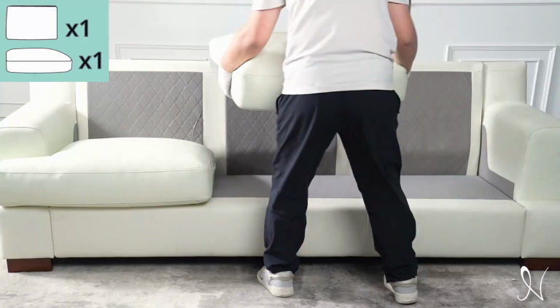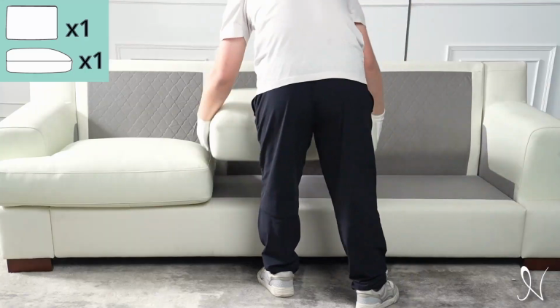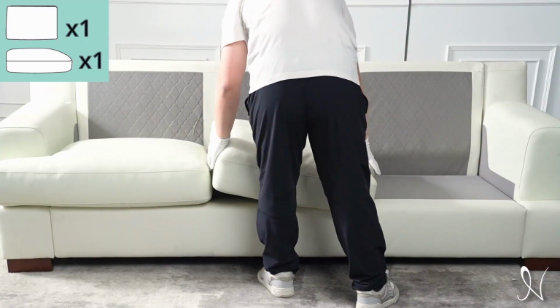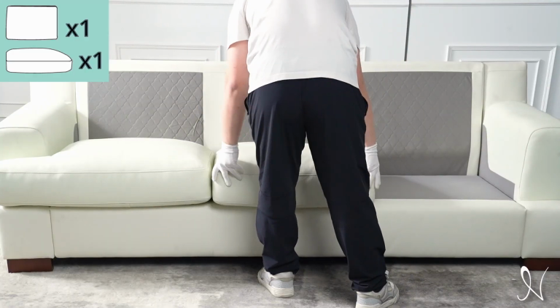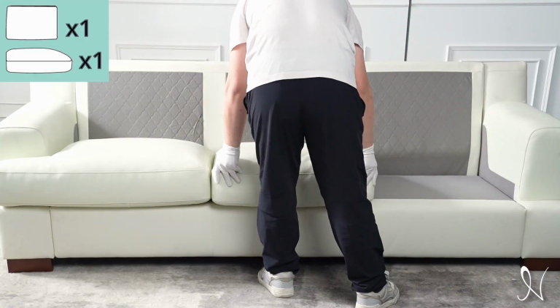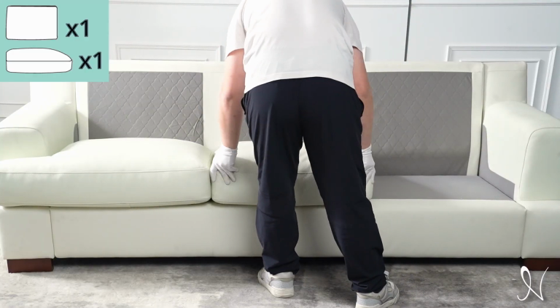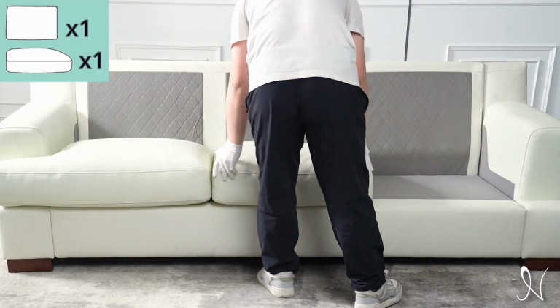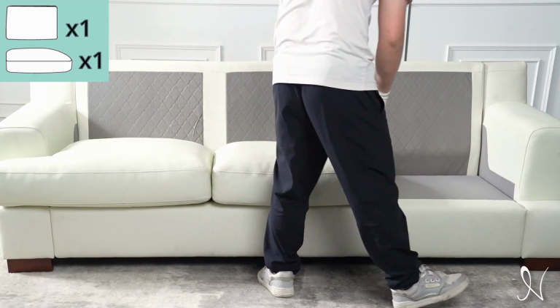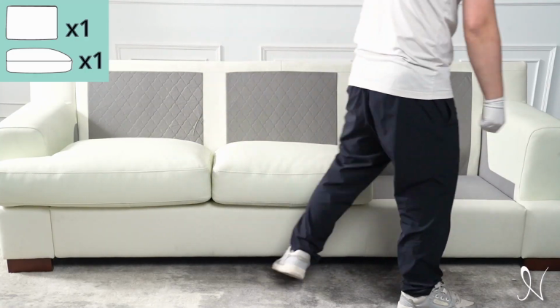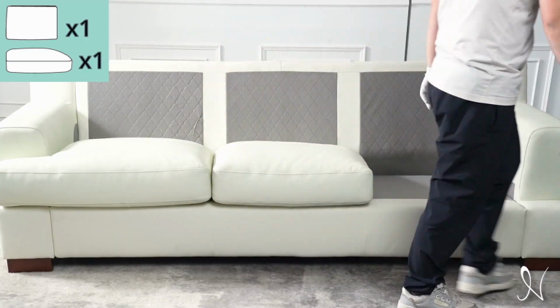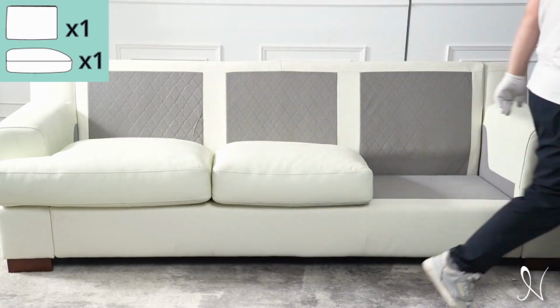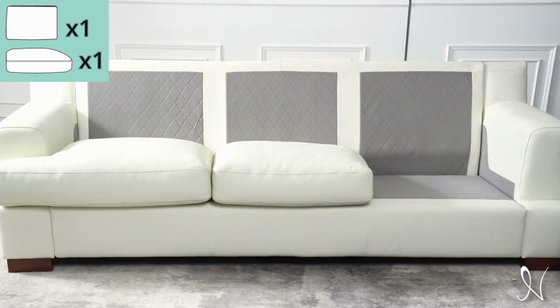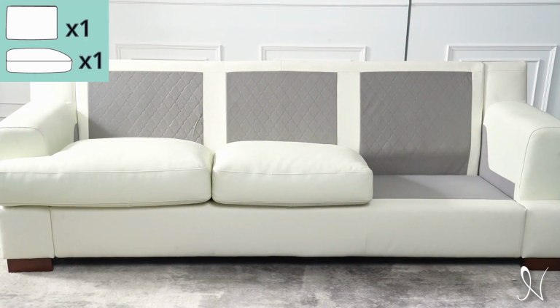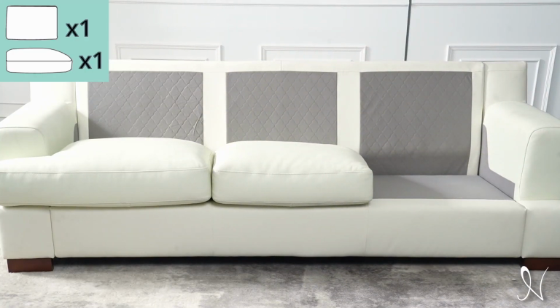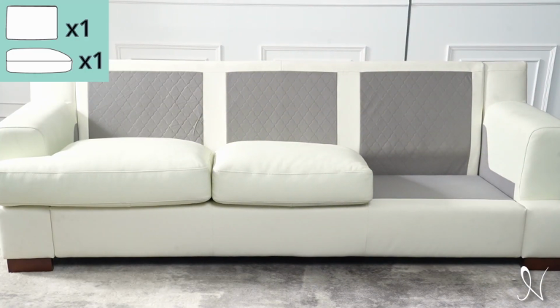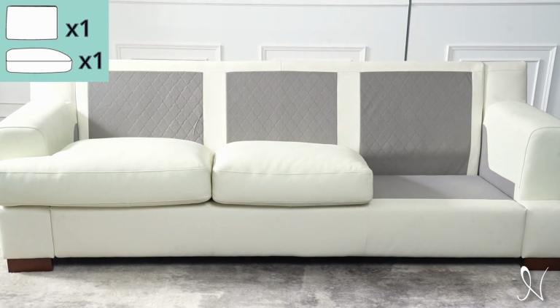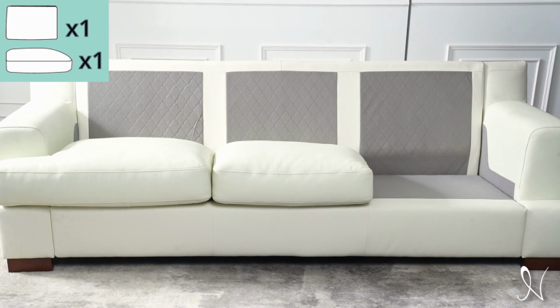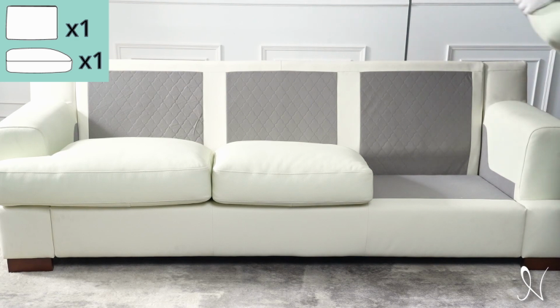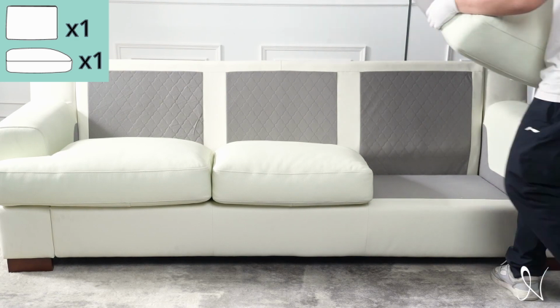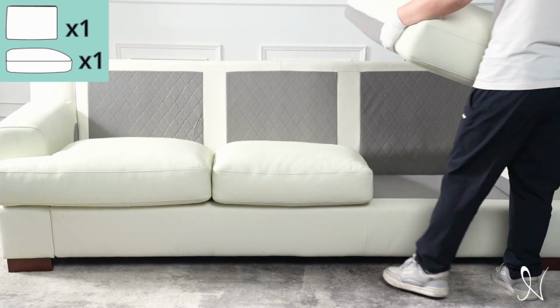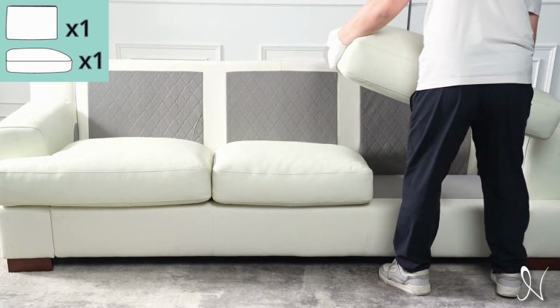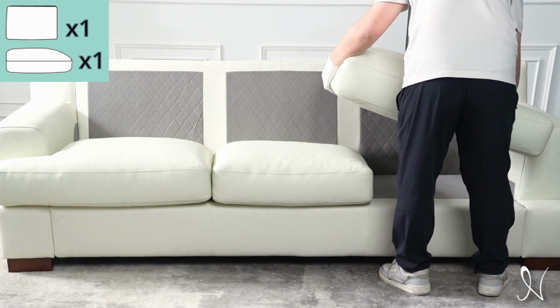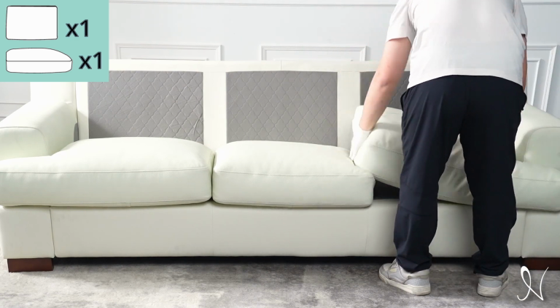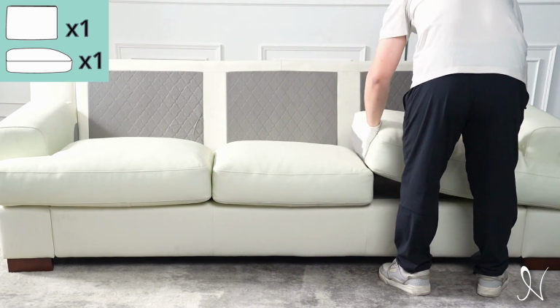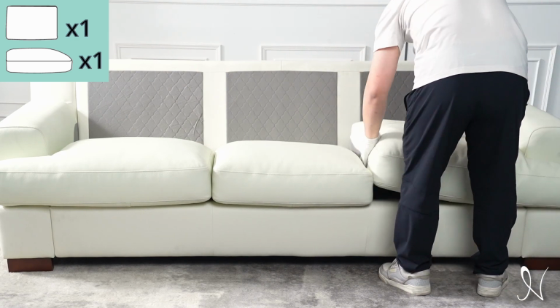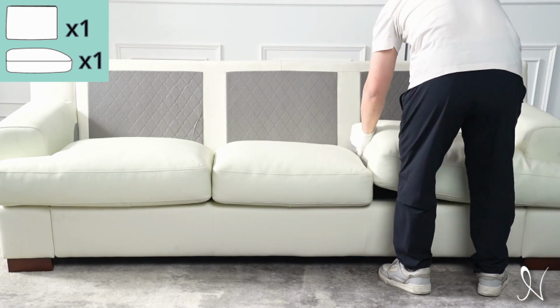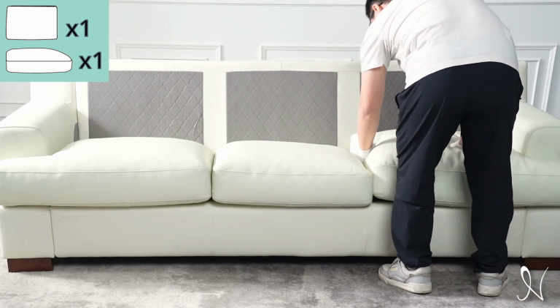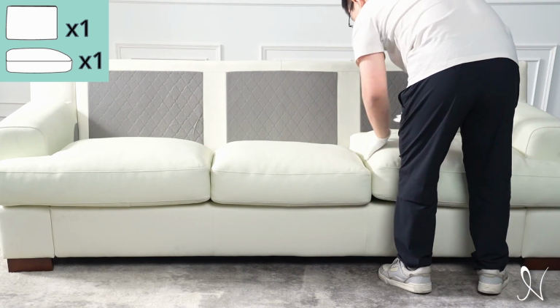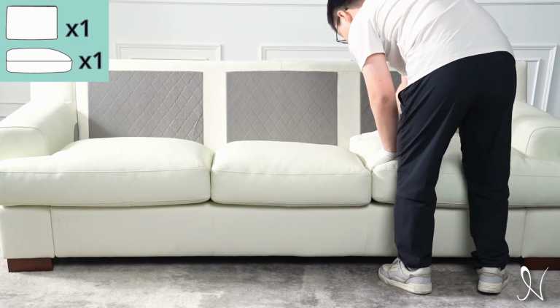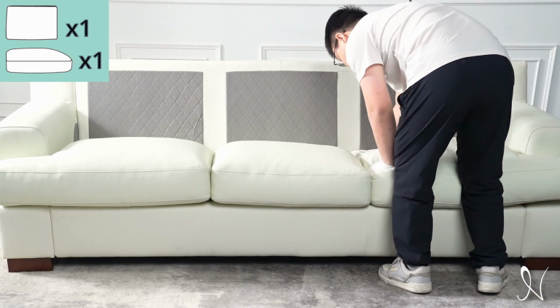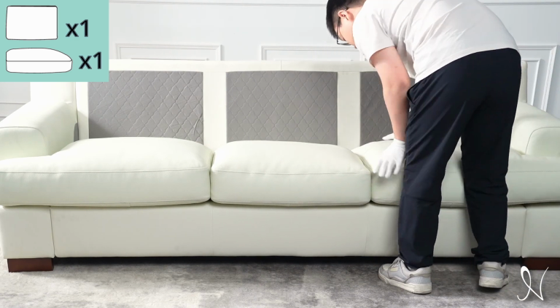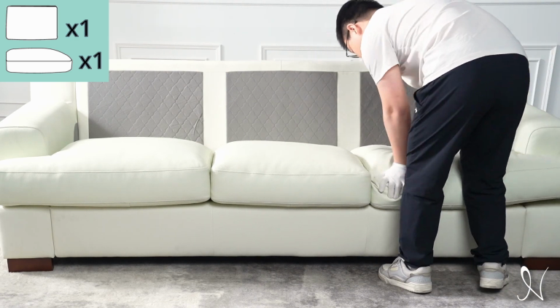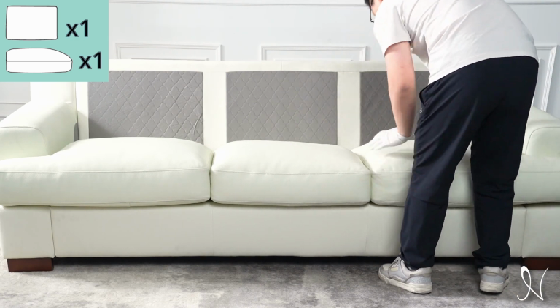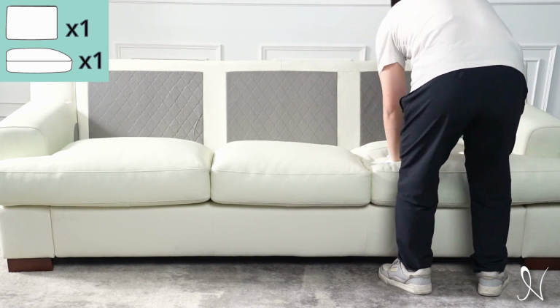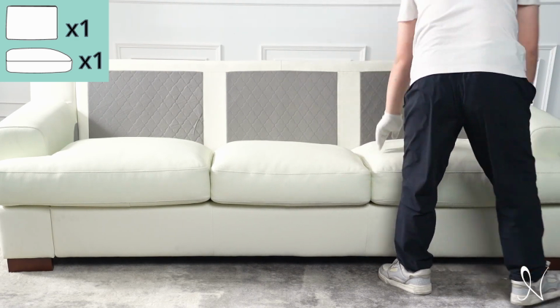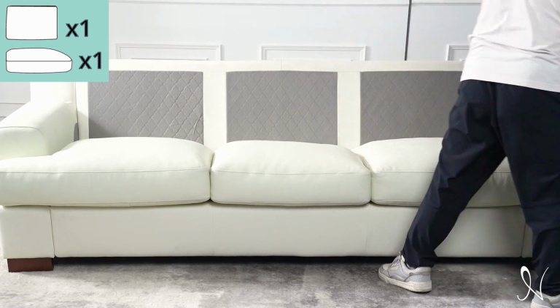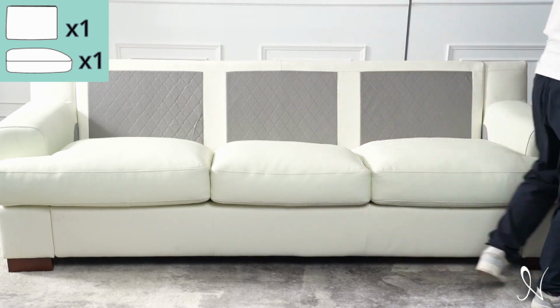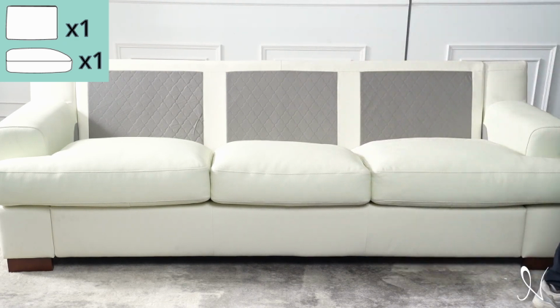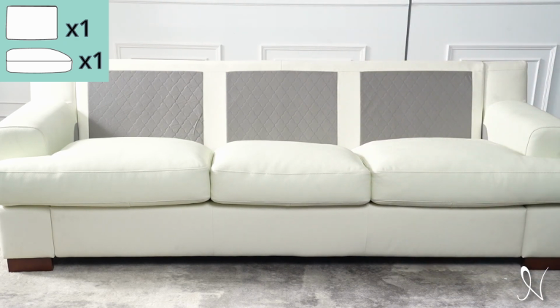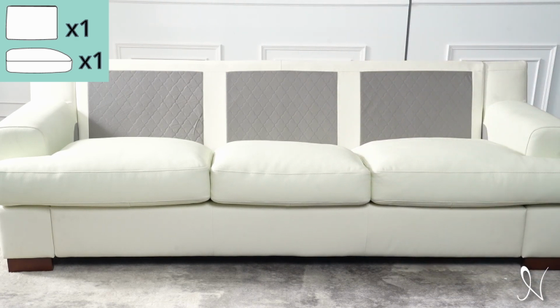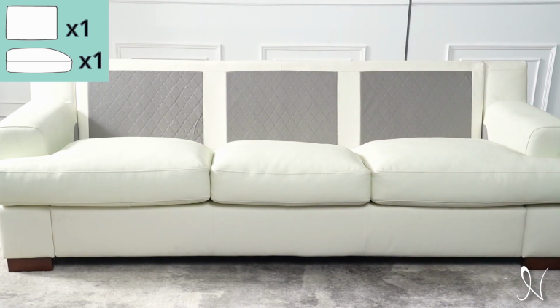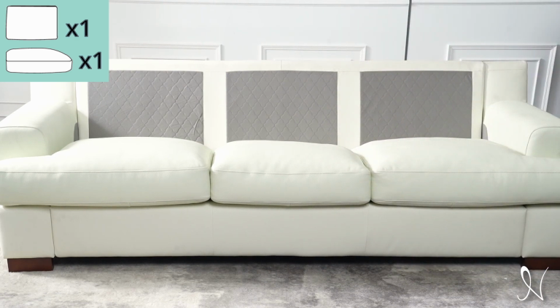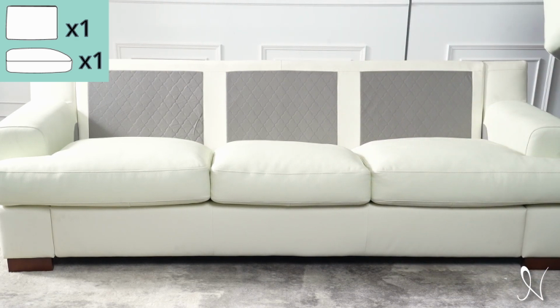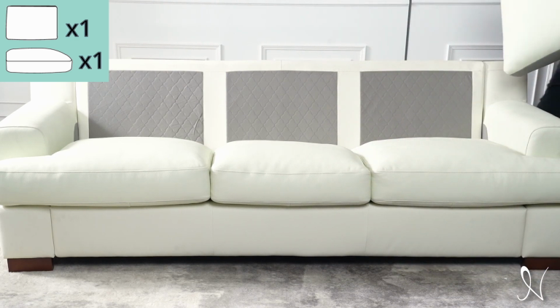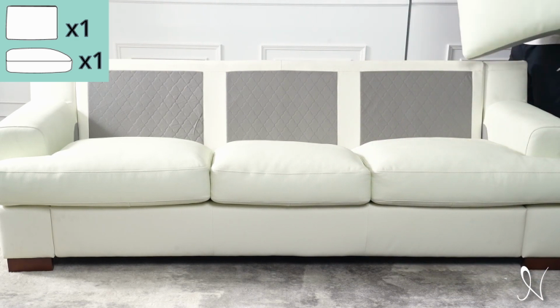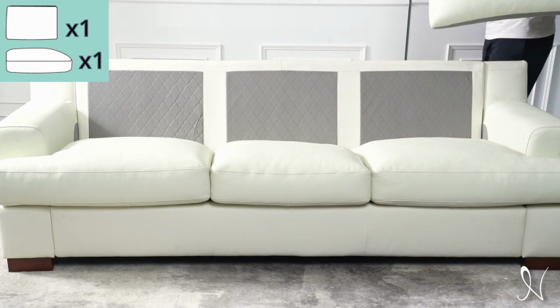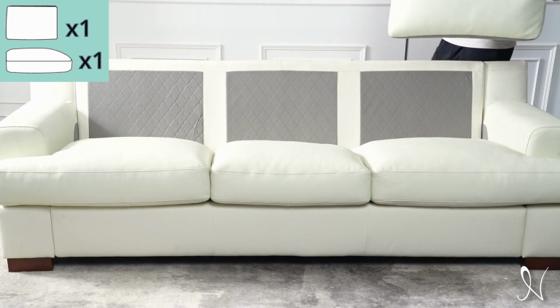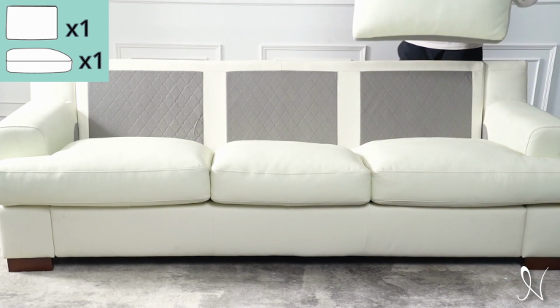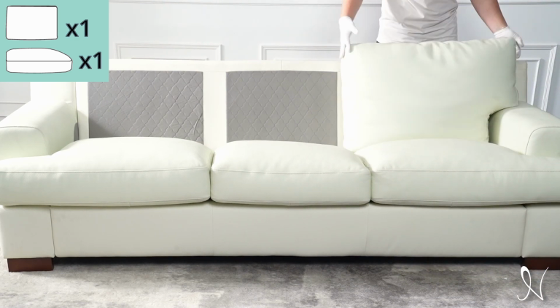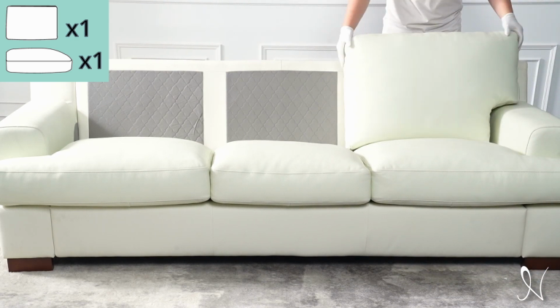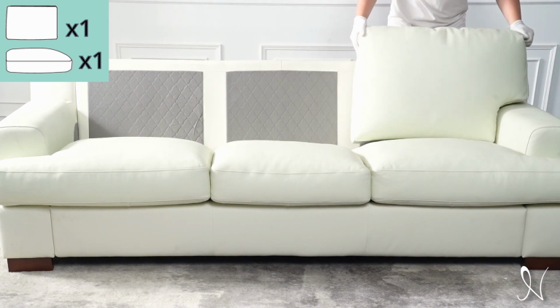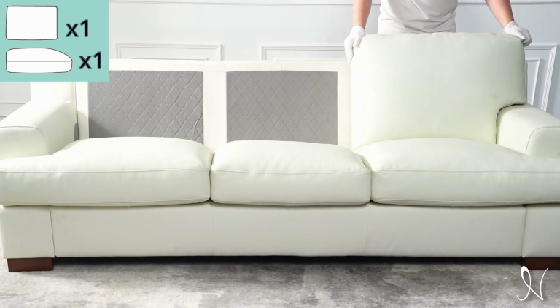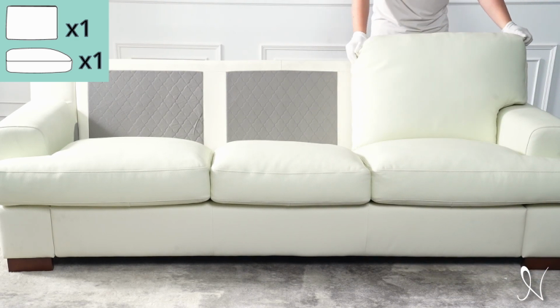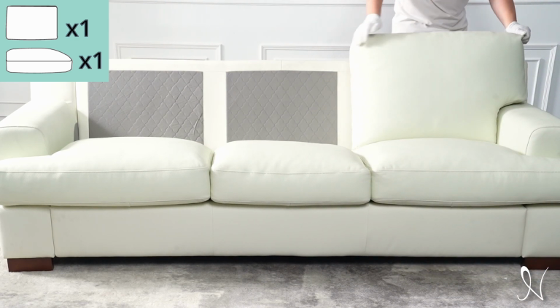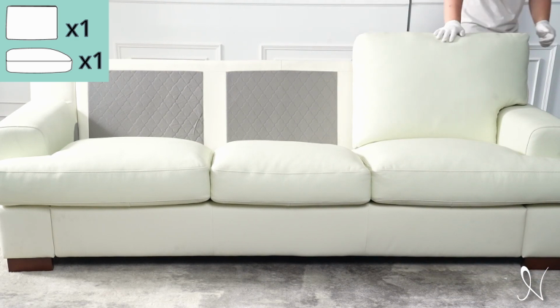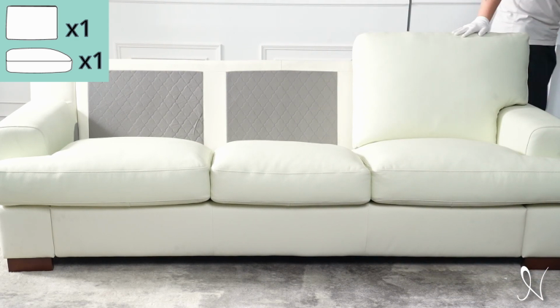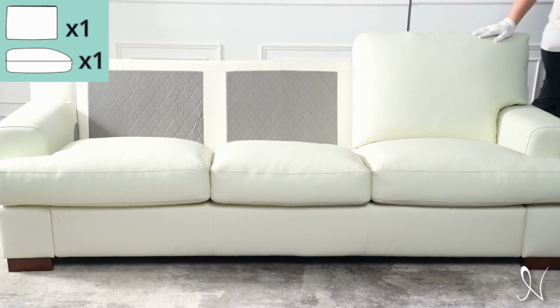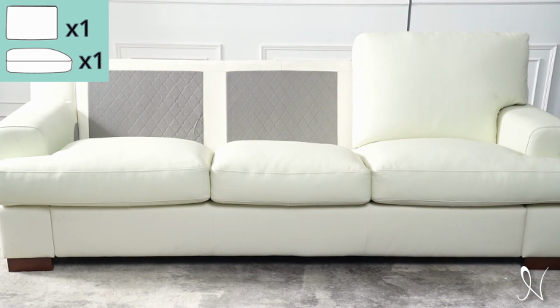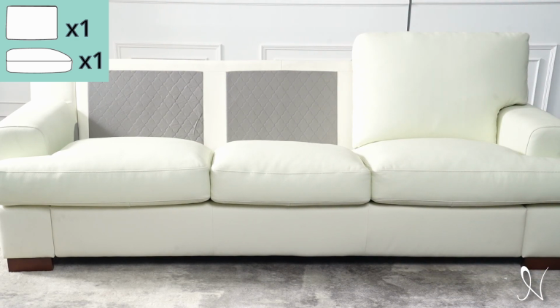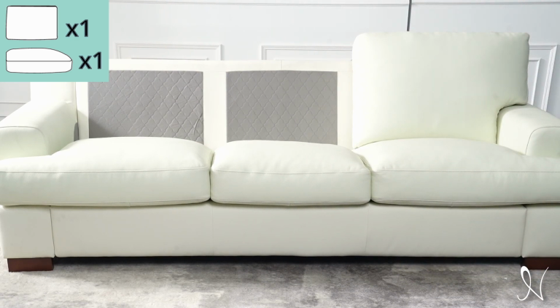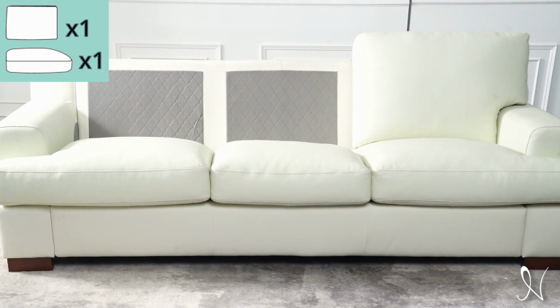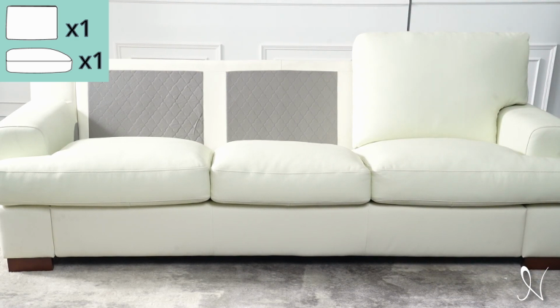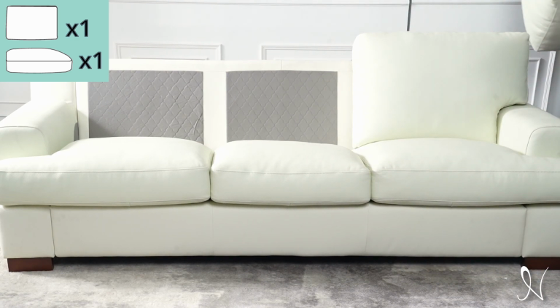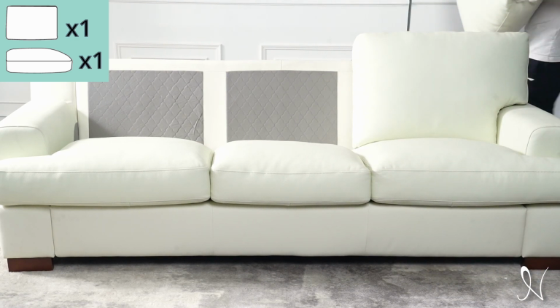Next, remove packaging fabric from the back of the cushions and place onto the sofa assembly and sofa back.